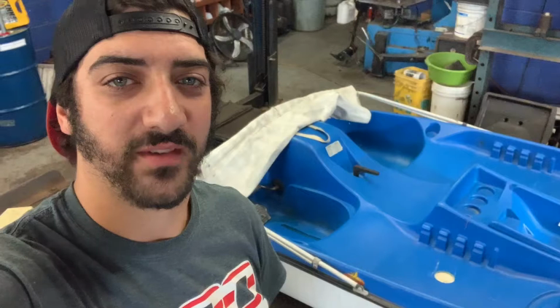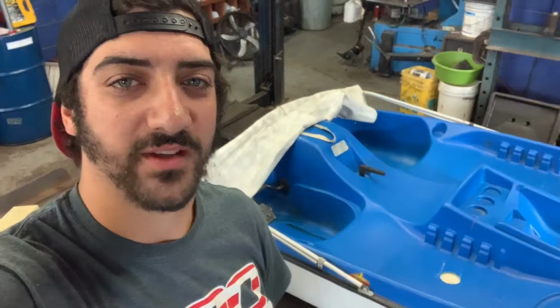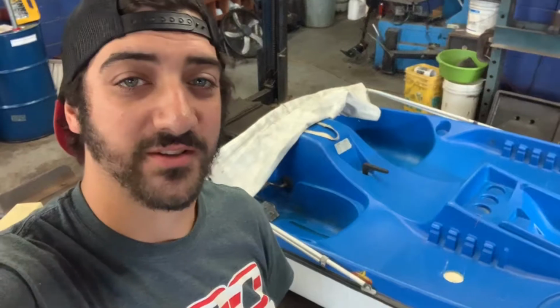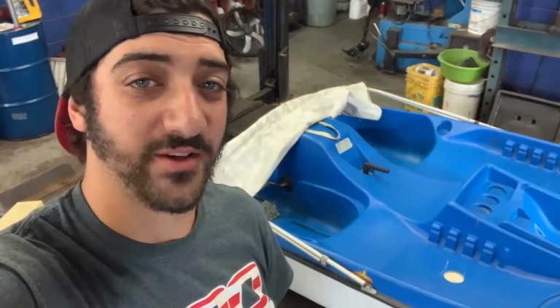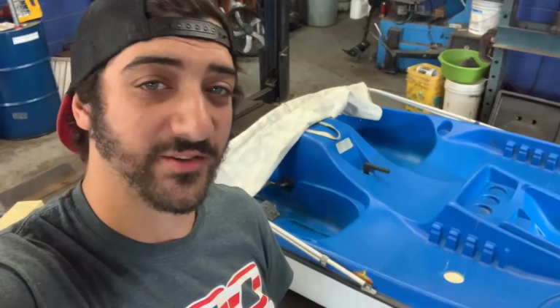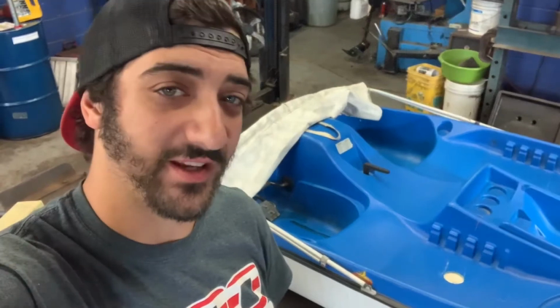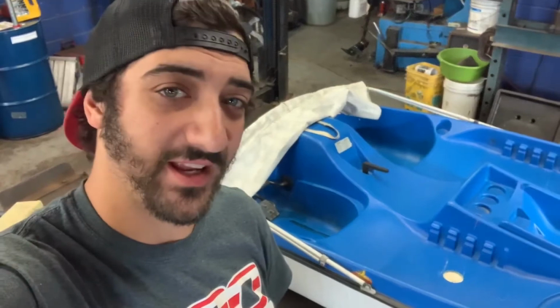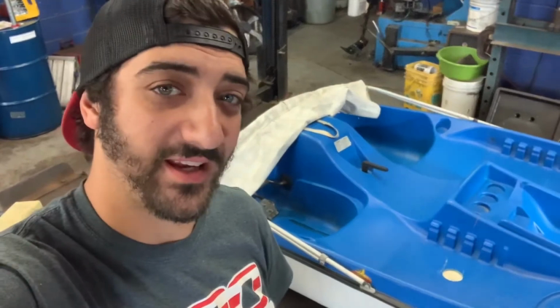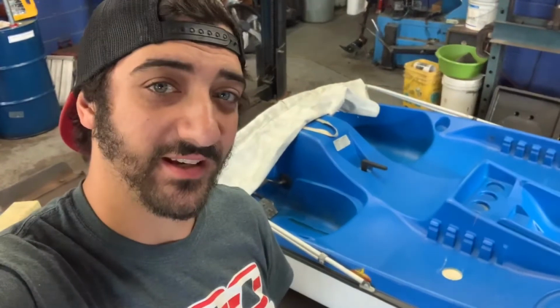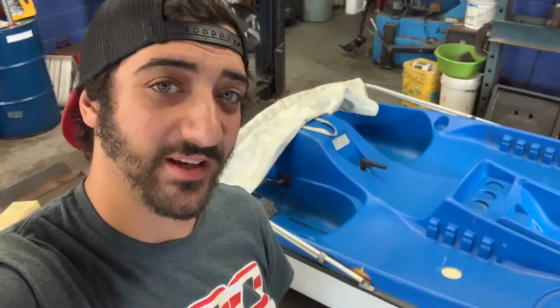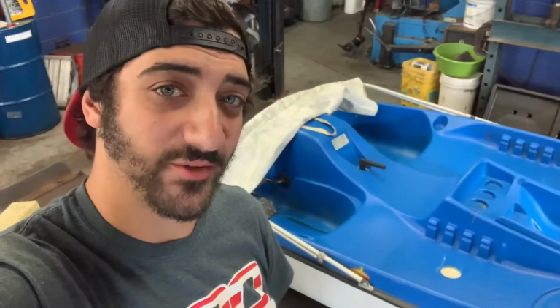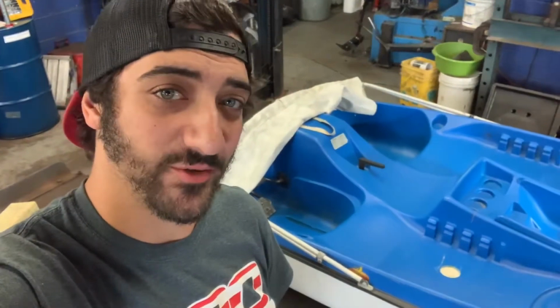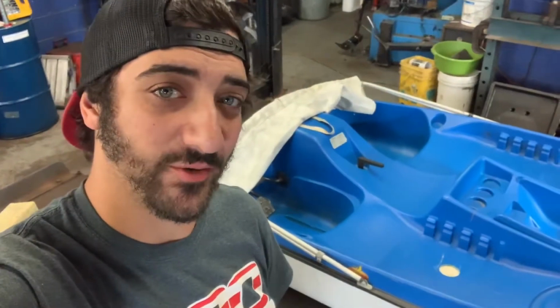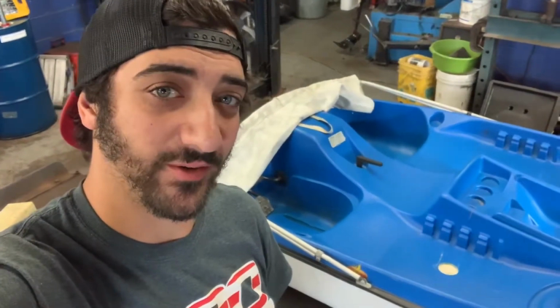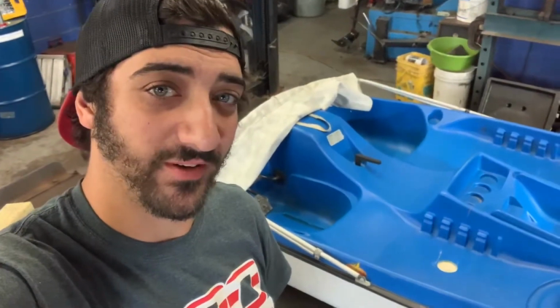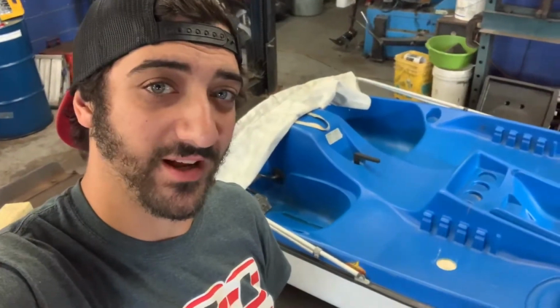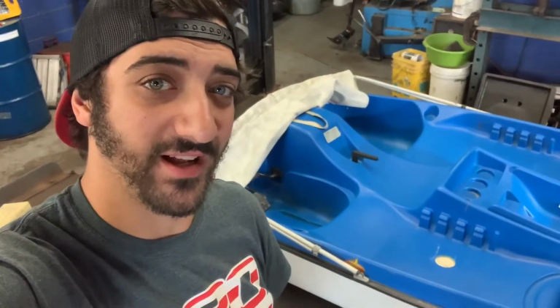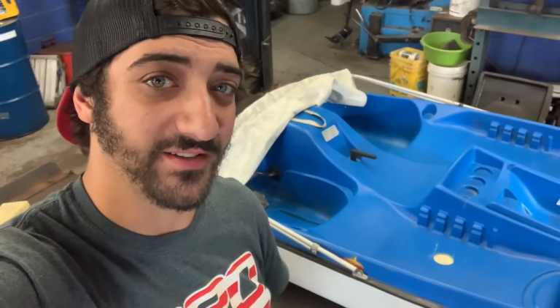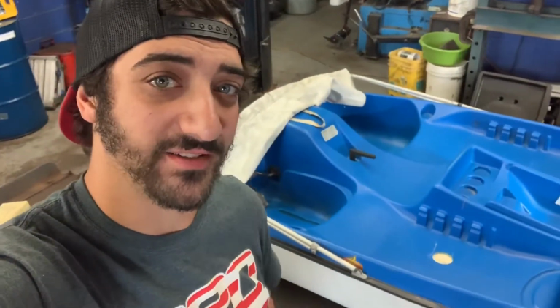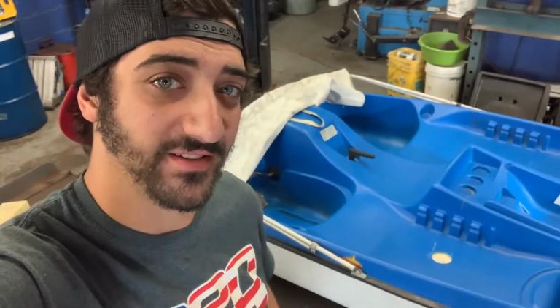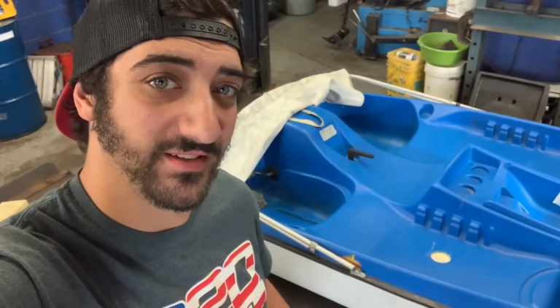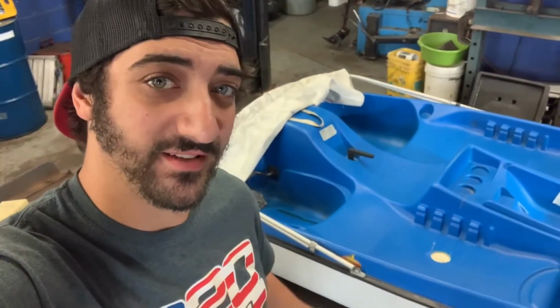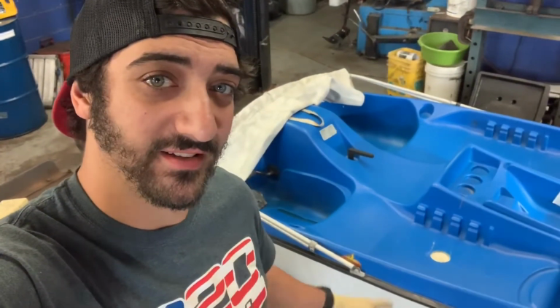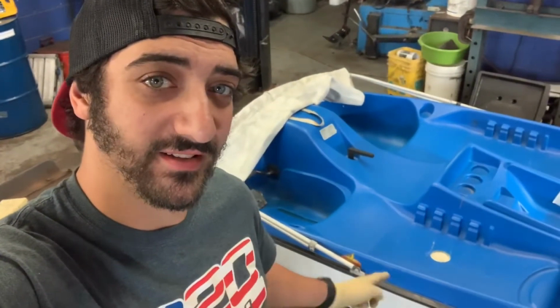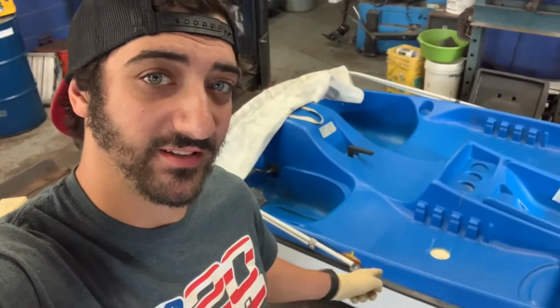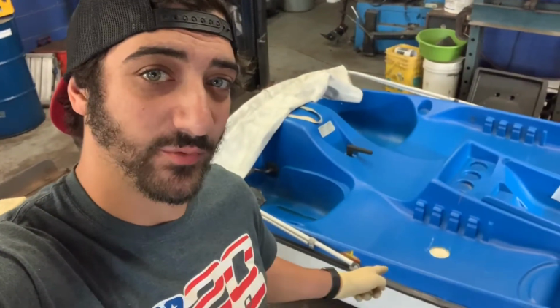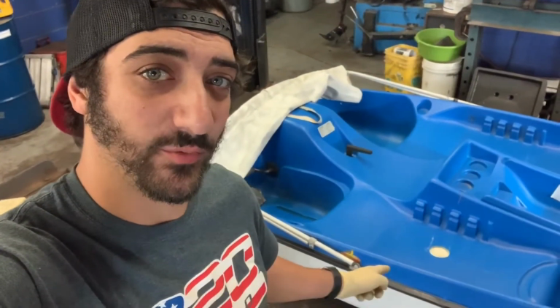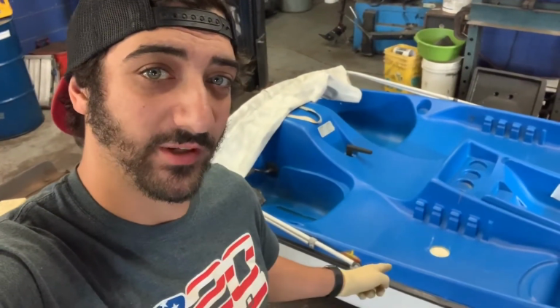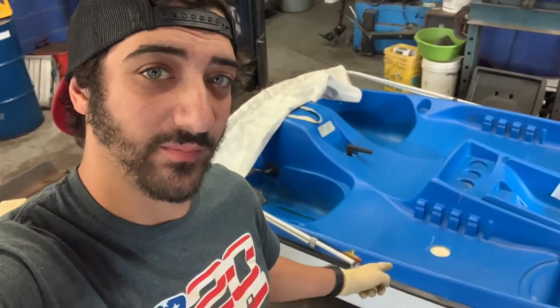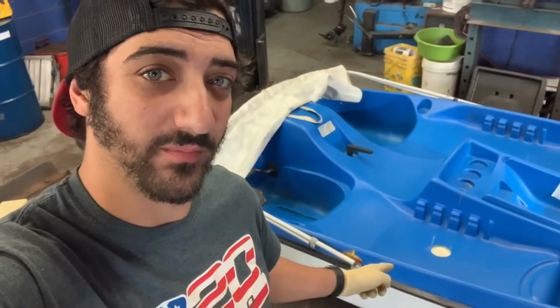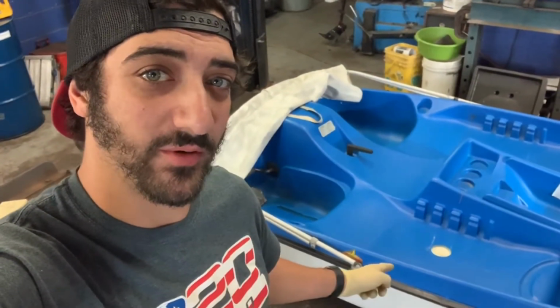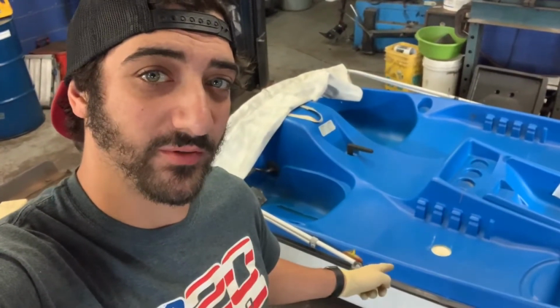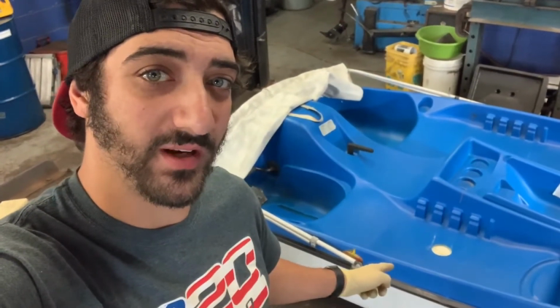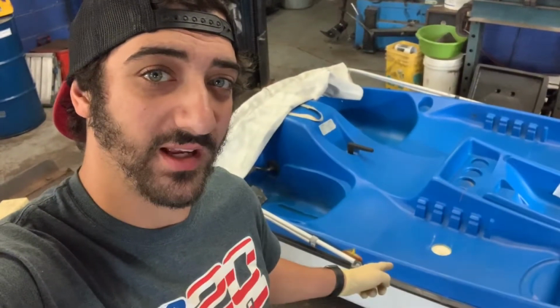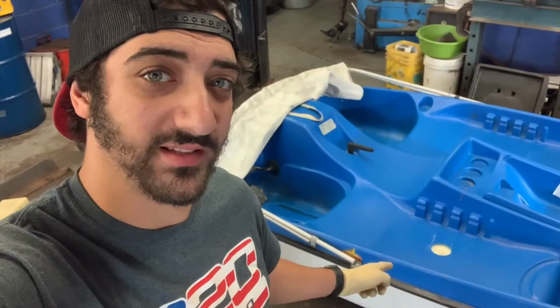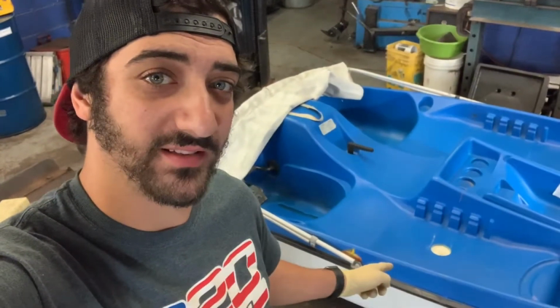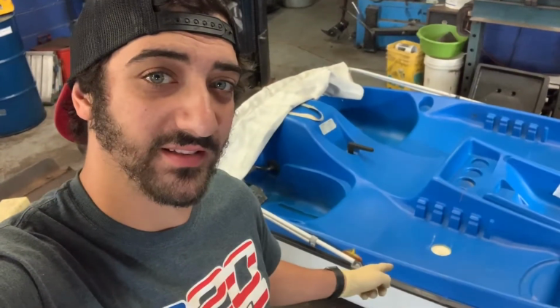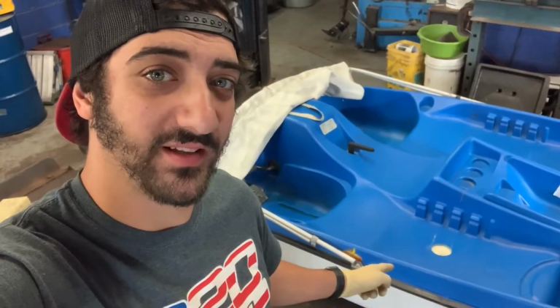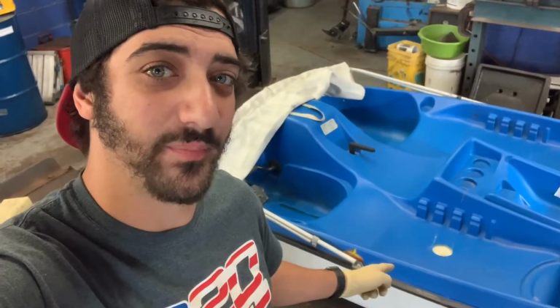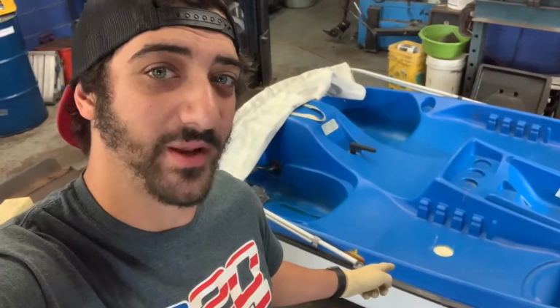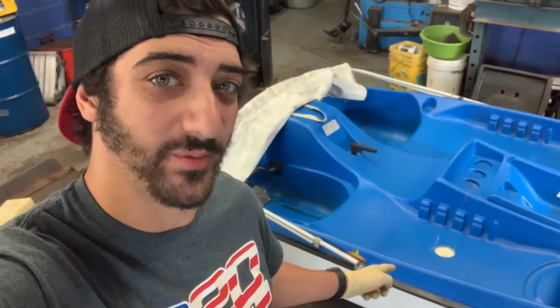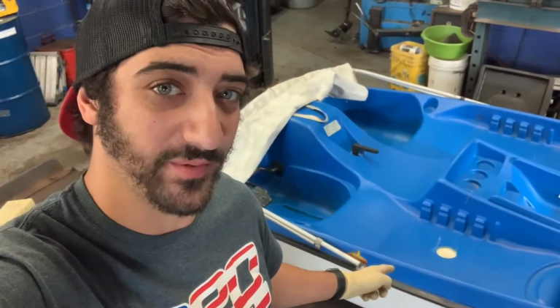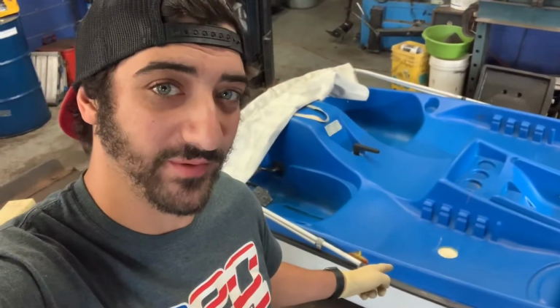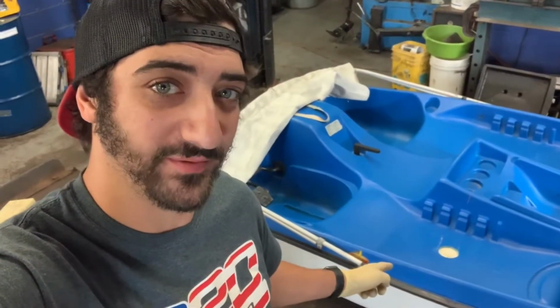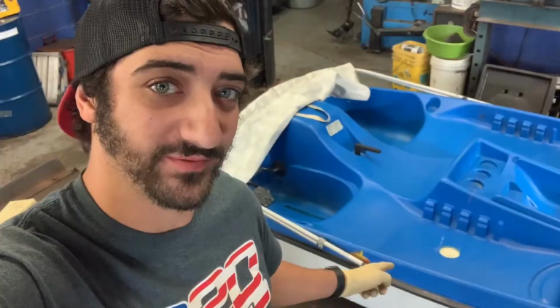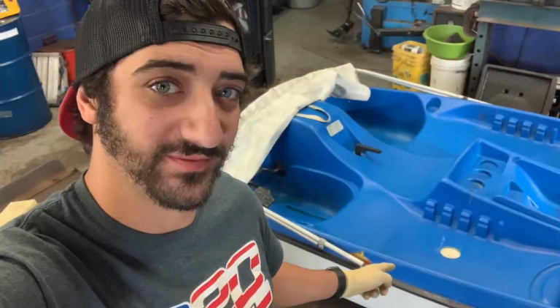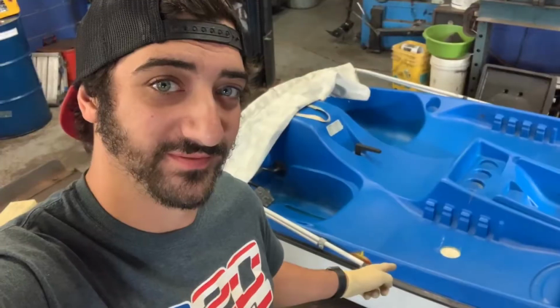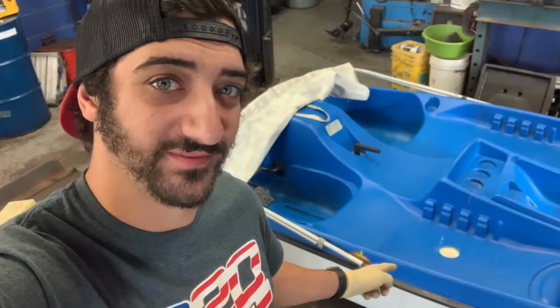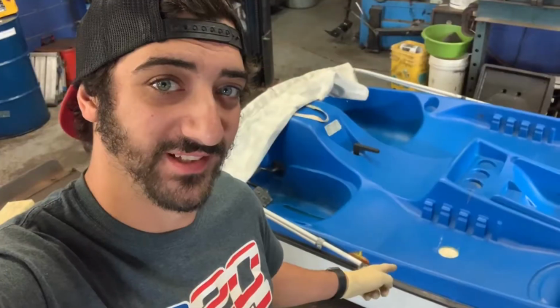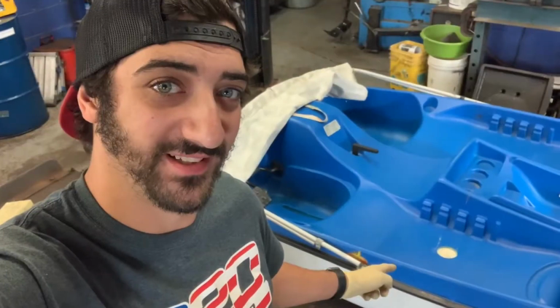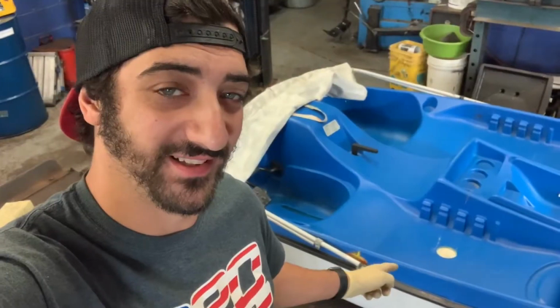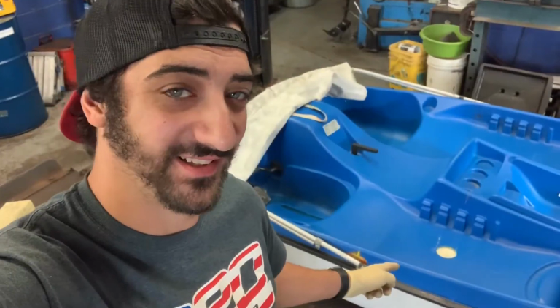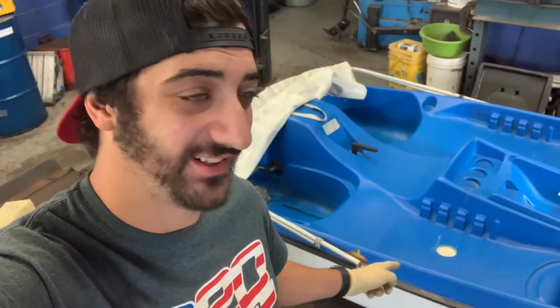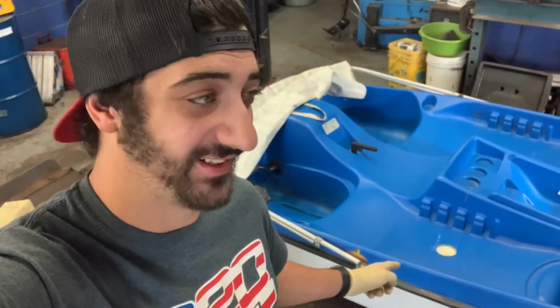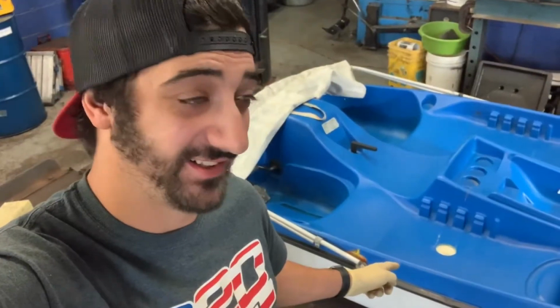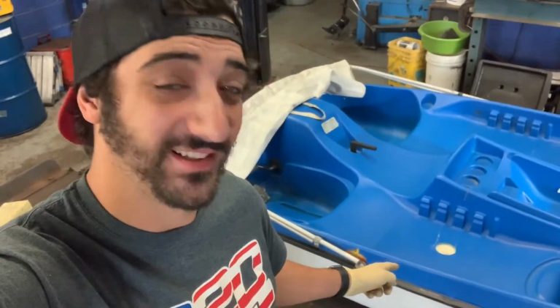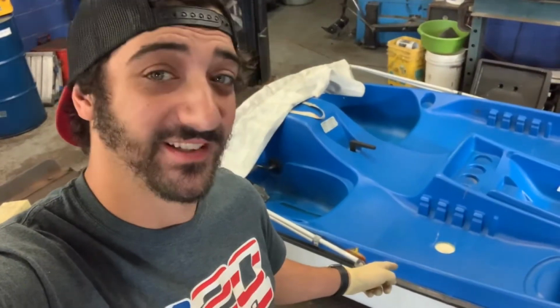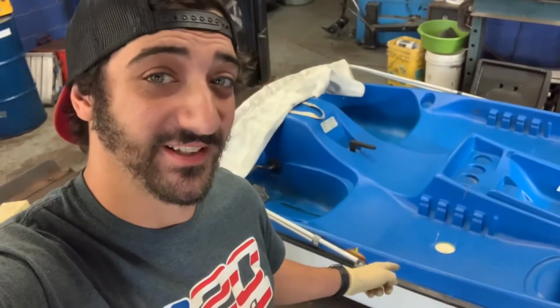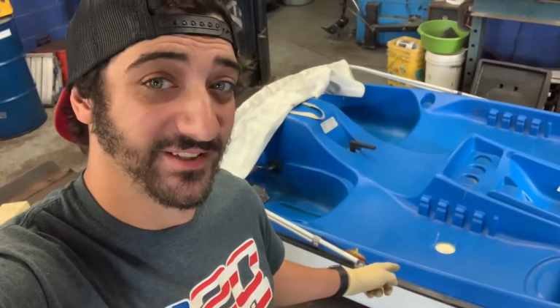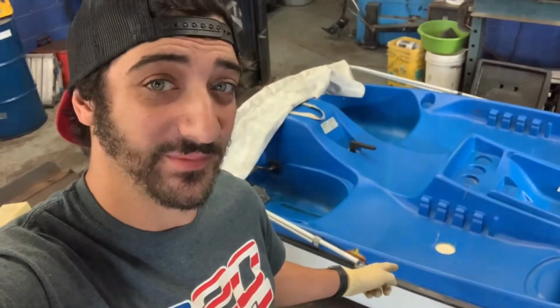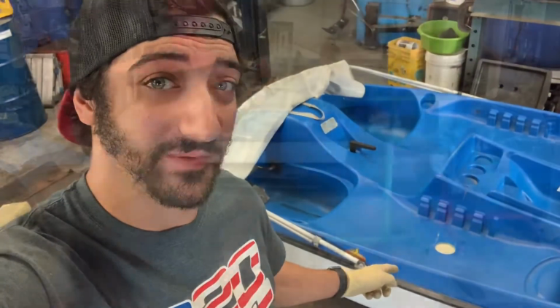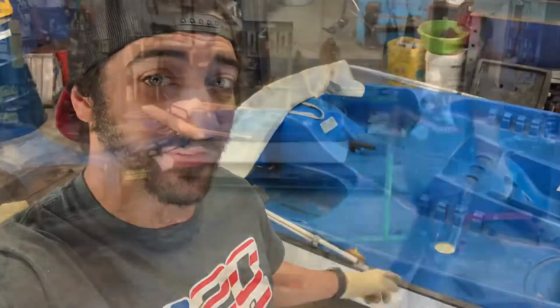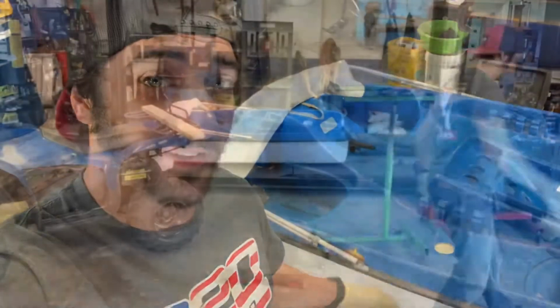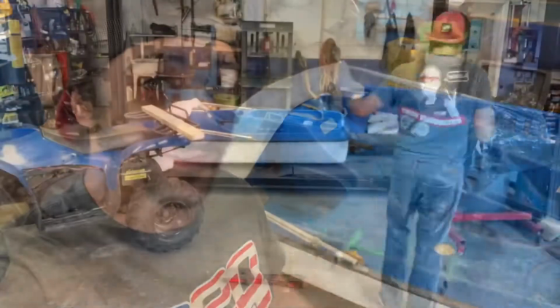So today on Shore Garage we're going to motorize a pedal boat. This should be fun.